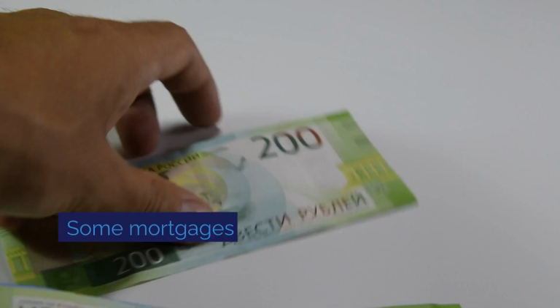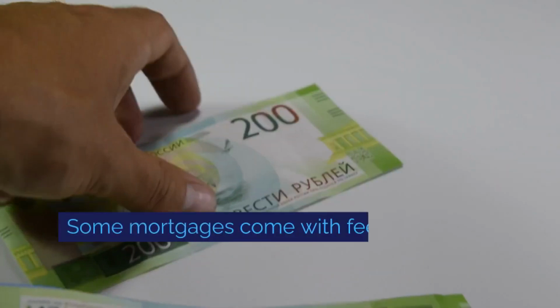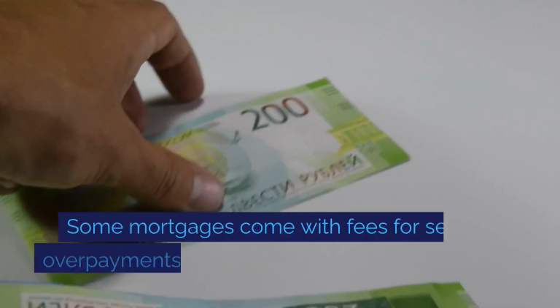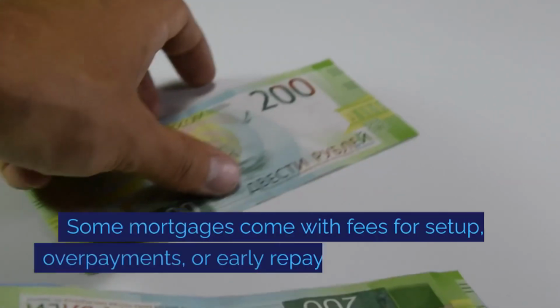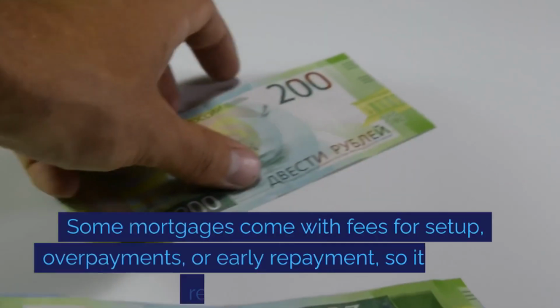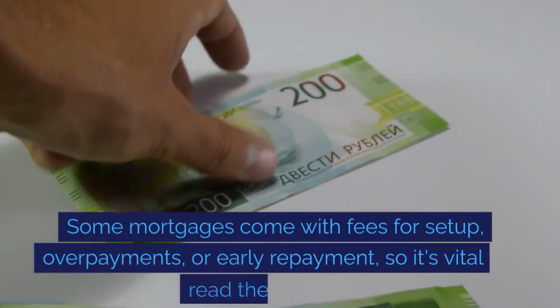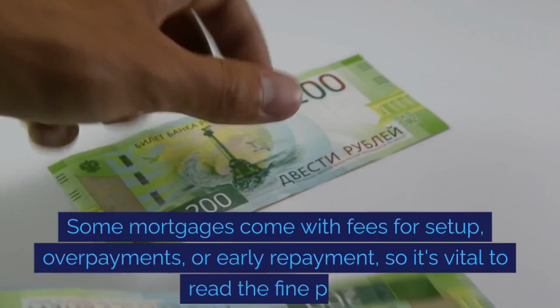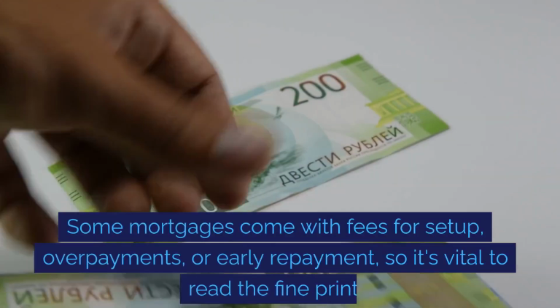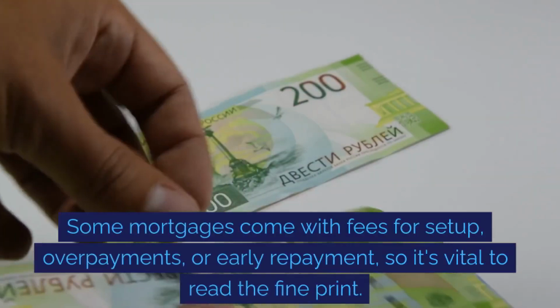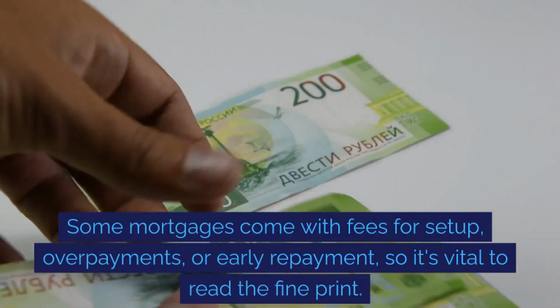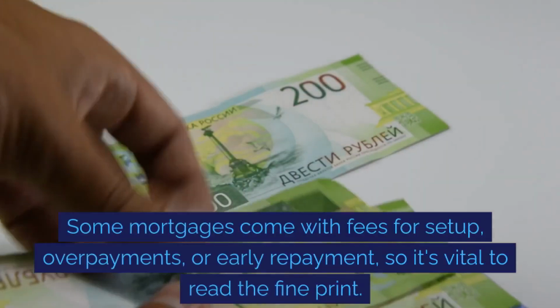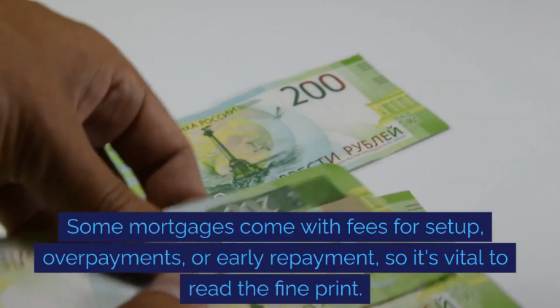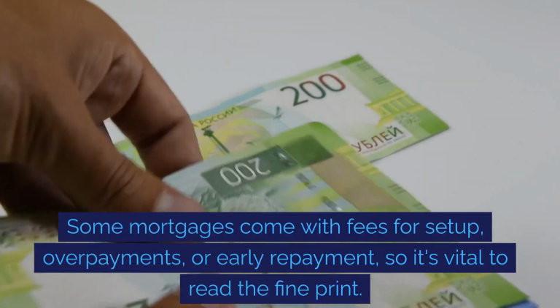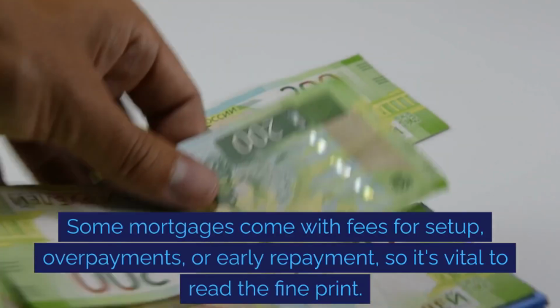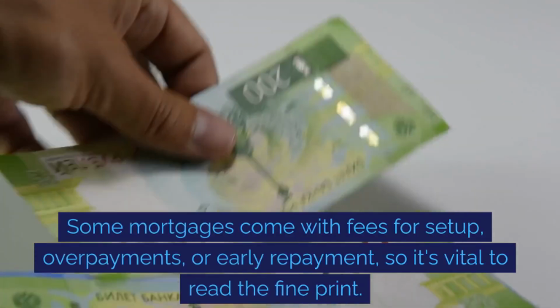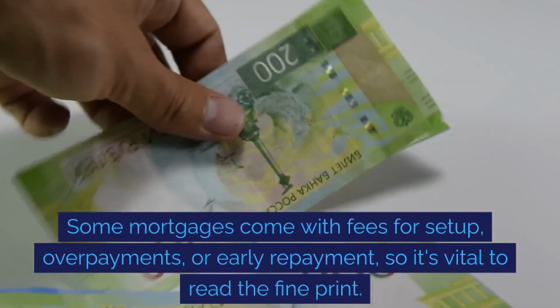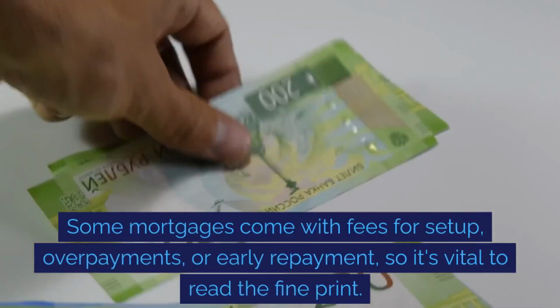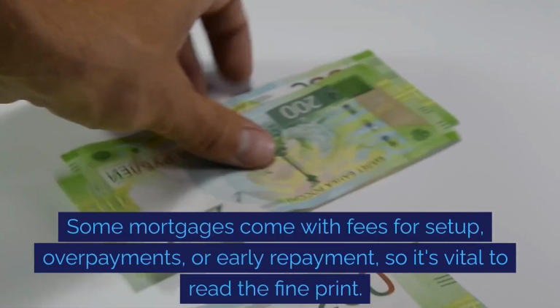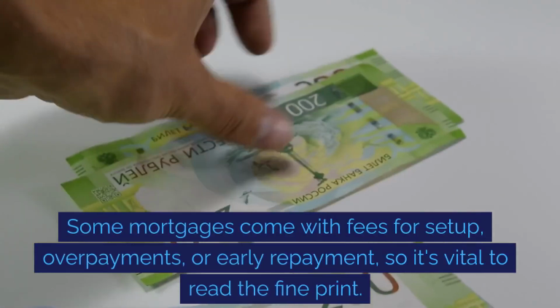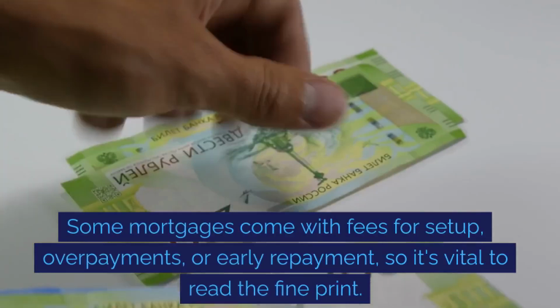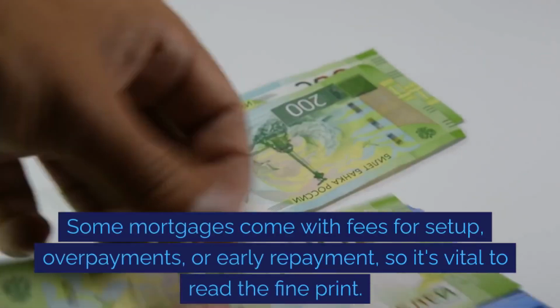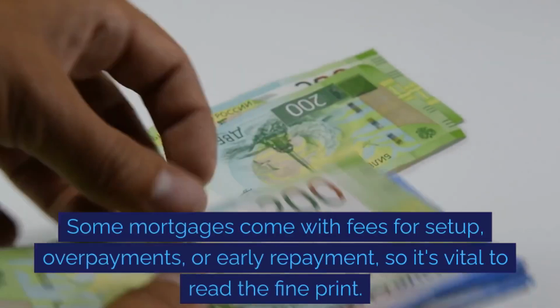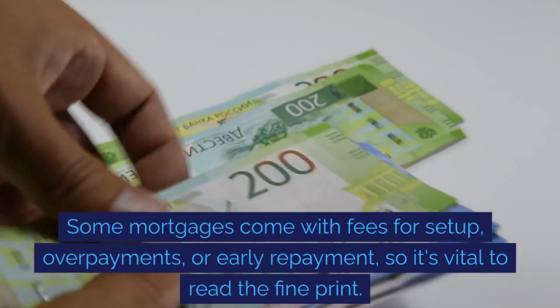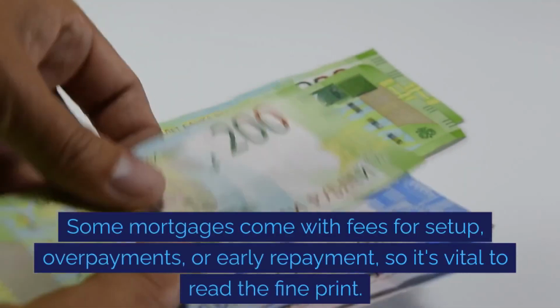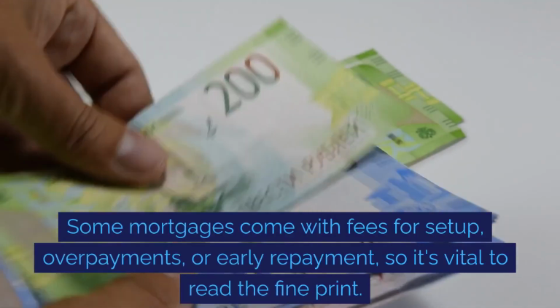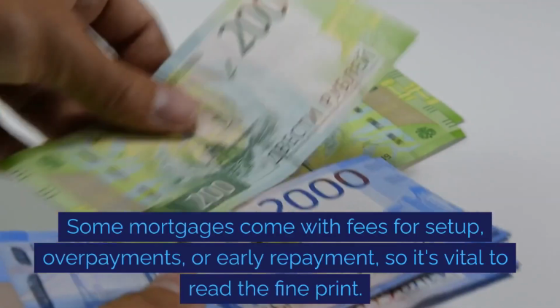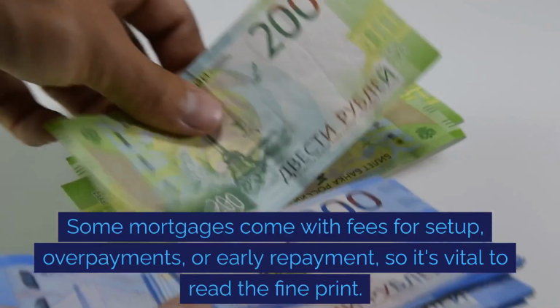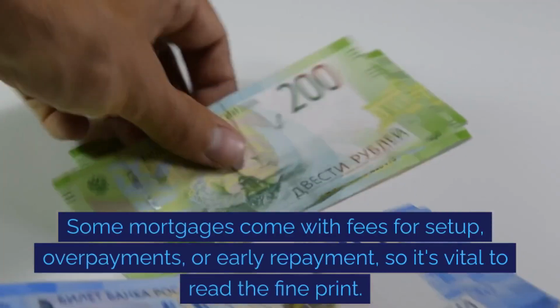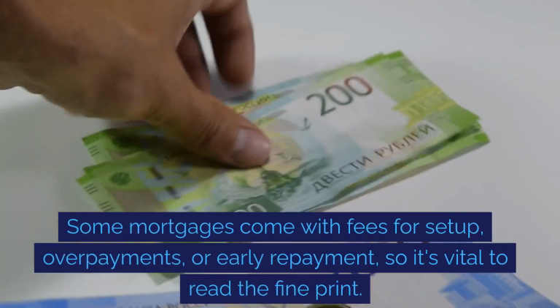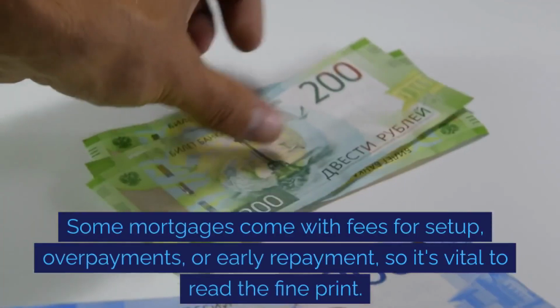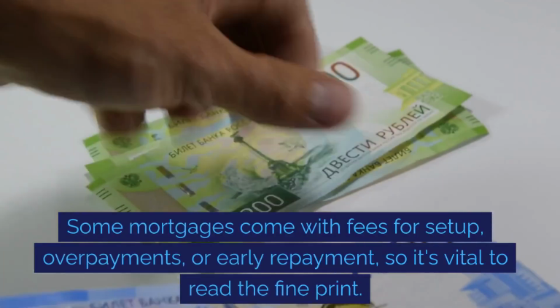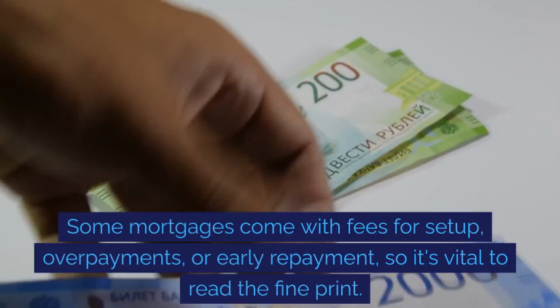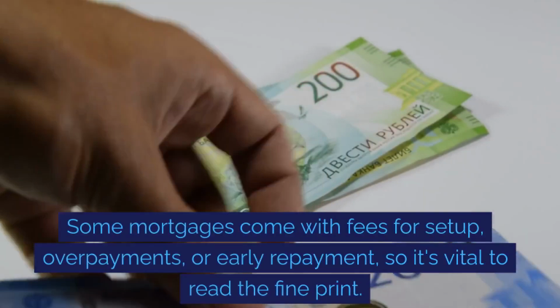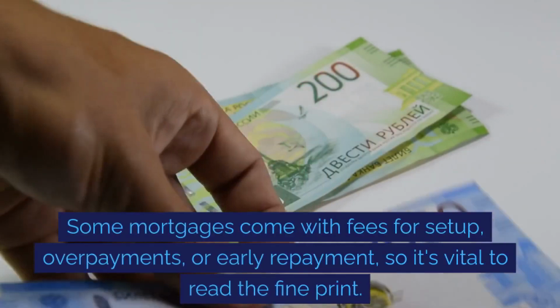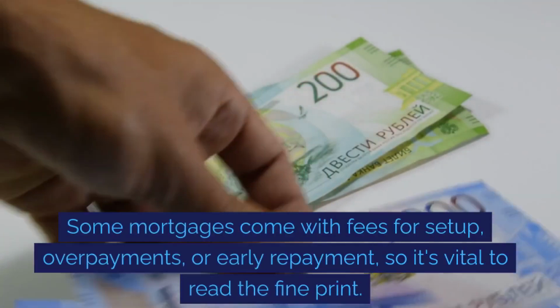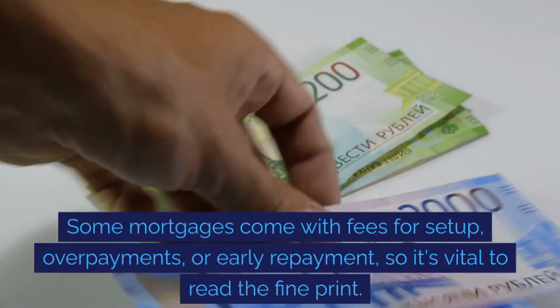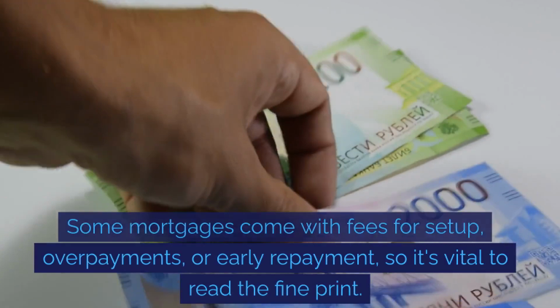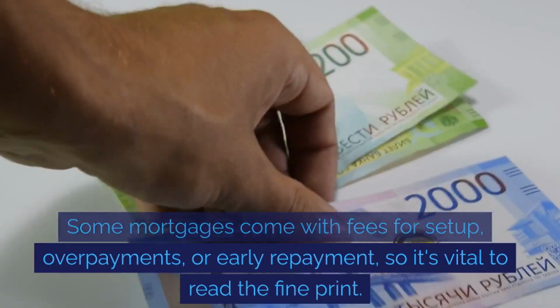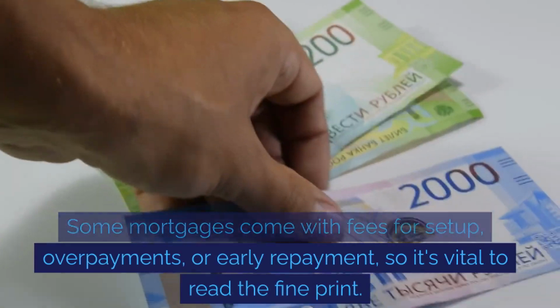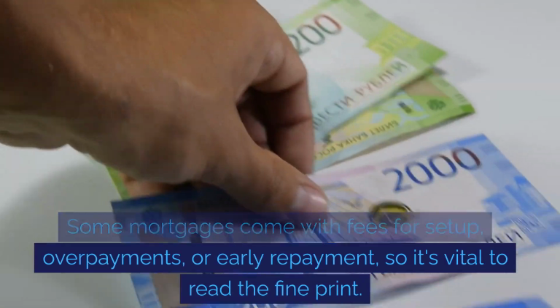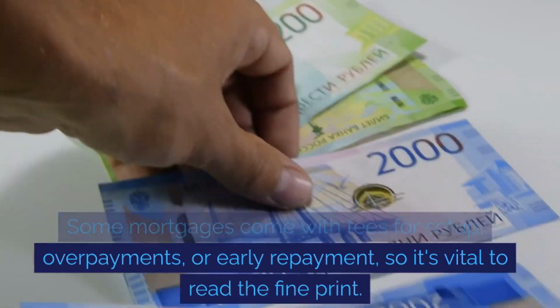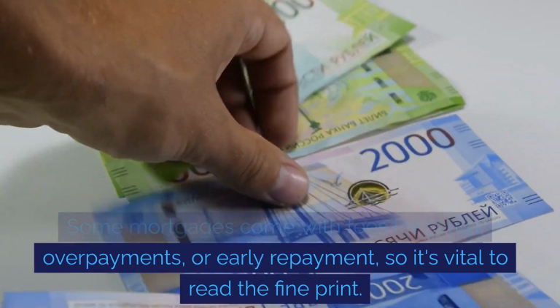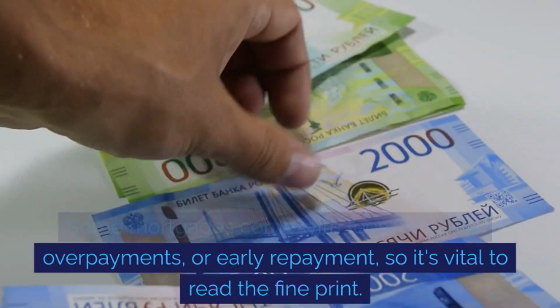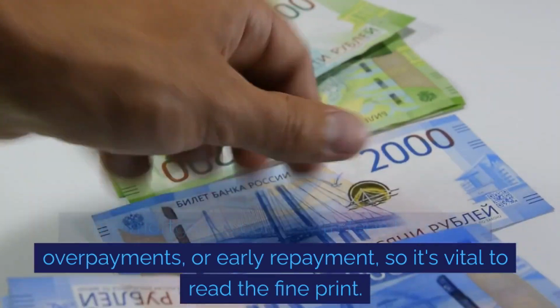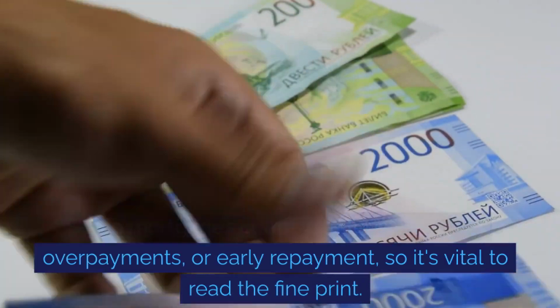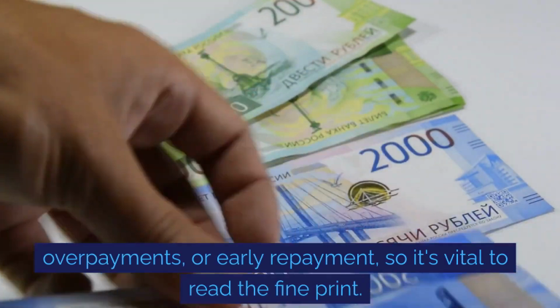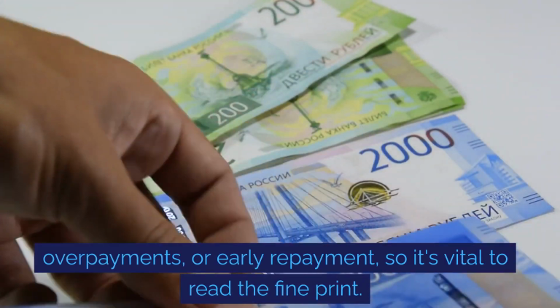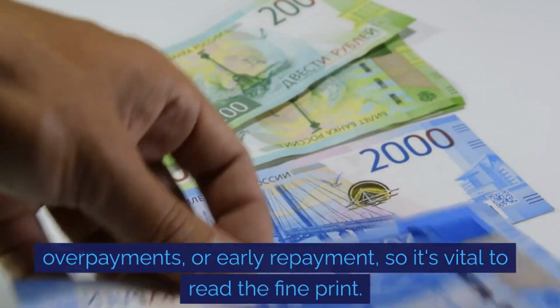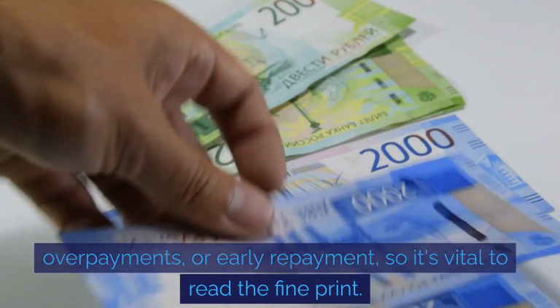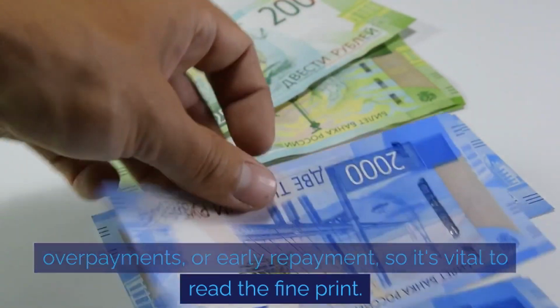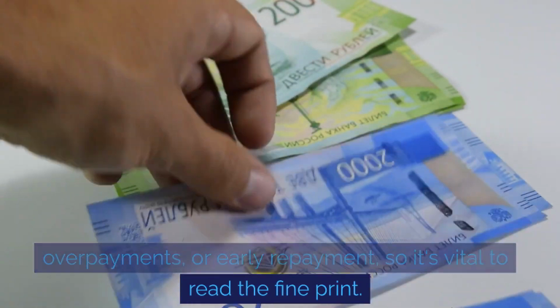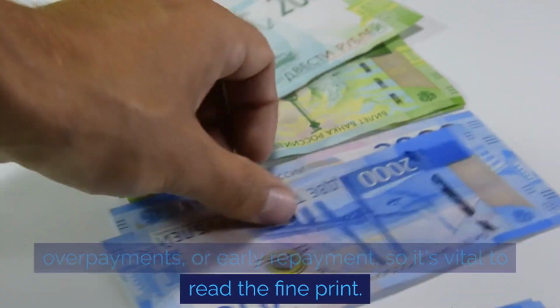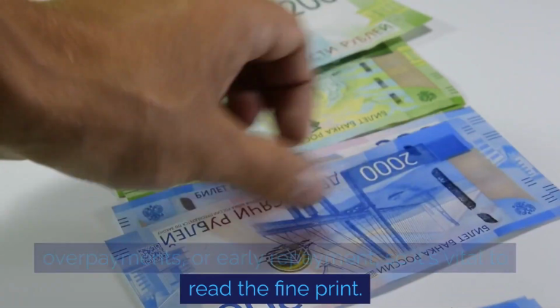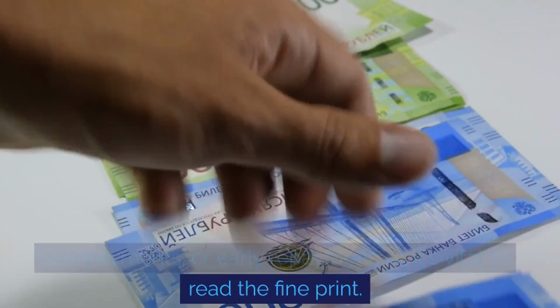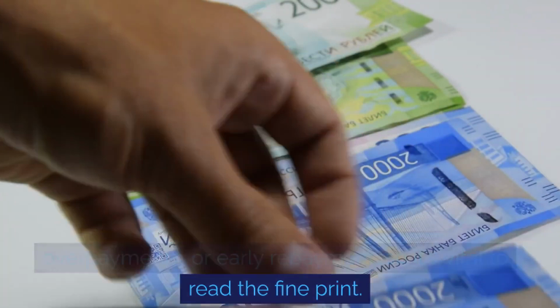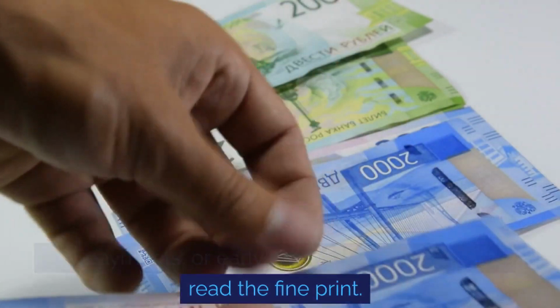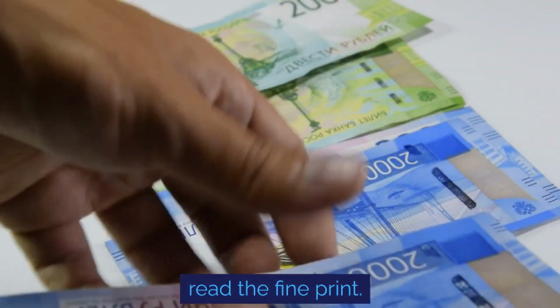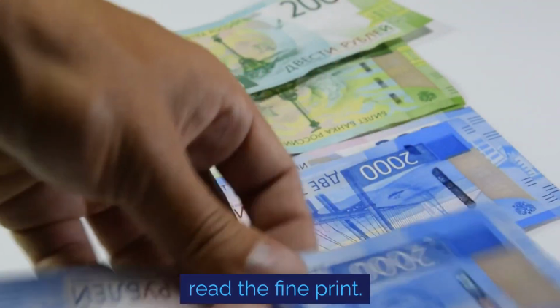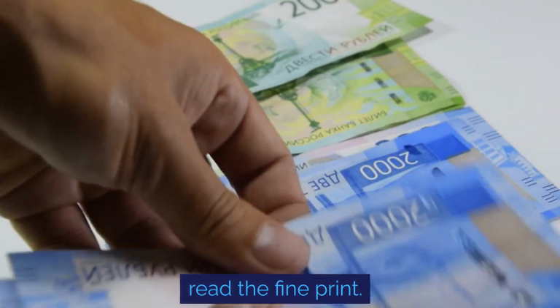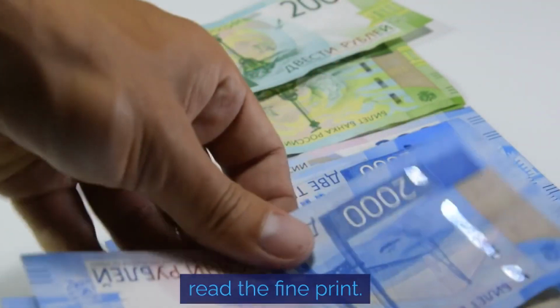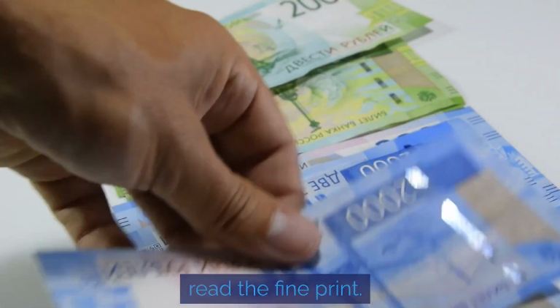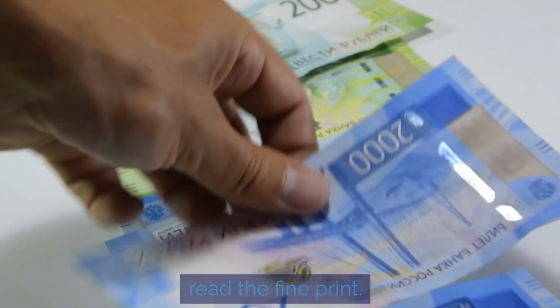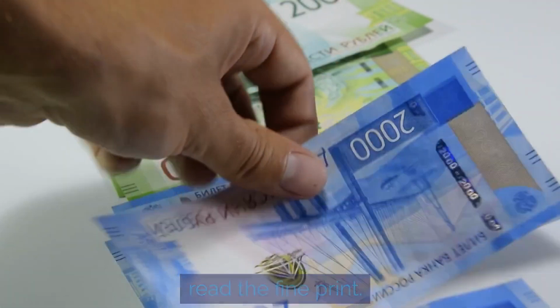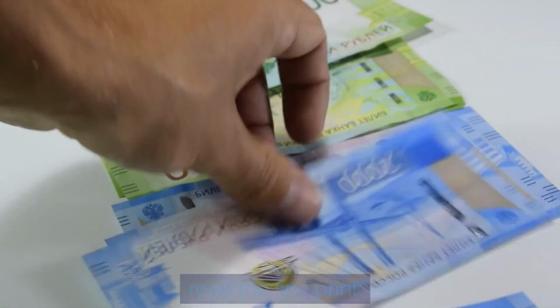Some mortgages come with fees for set-up, overpayments, or early repayment, so it's vital to read the fine print.